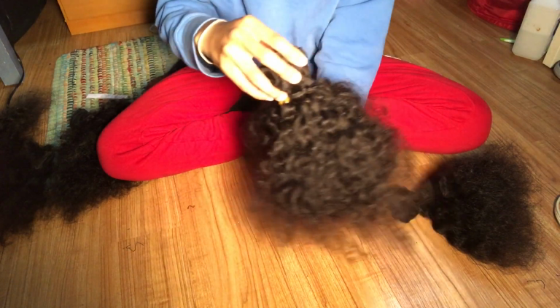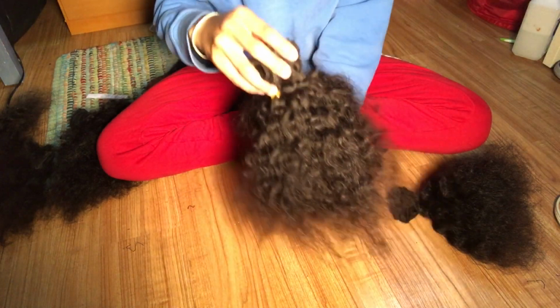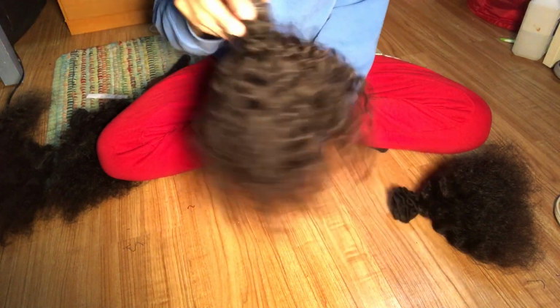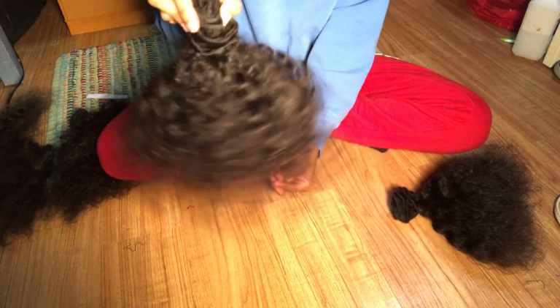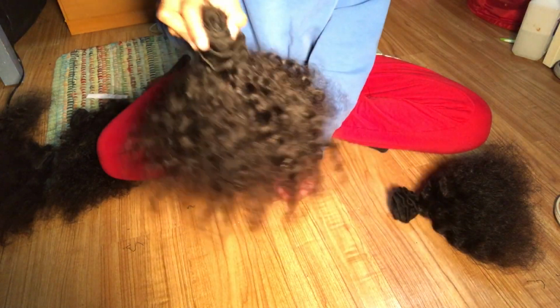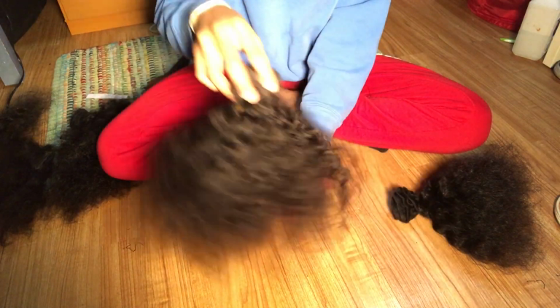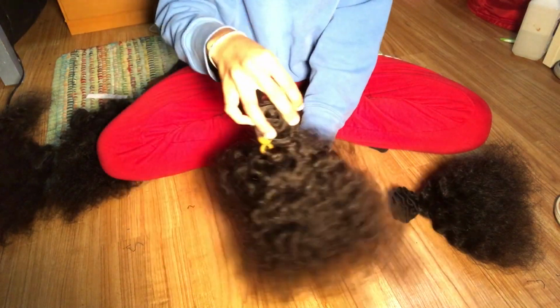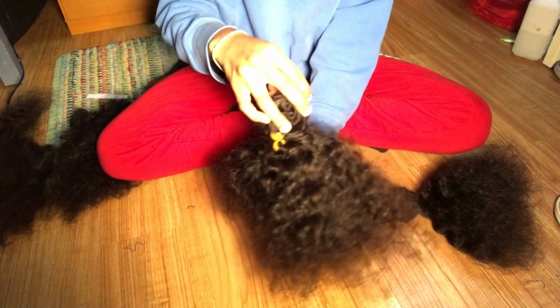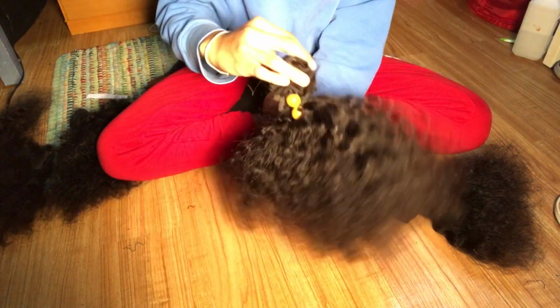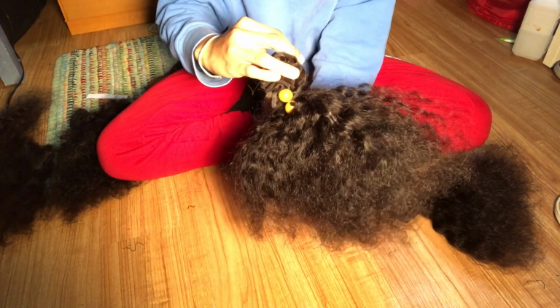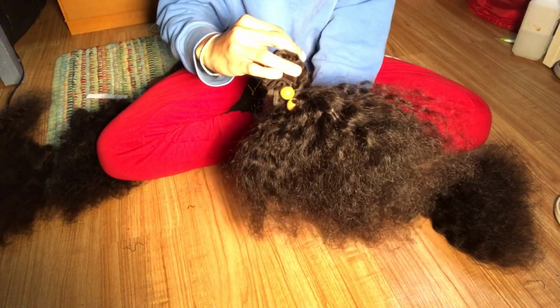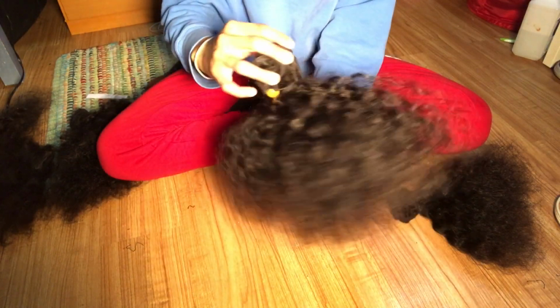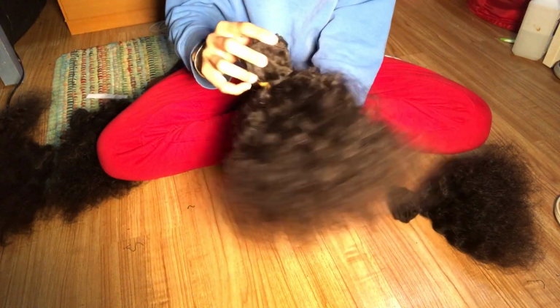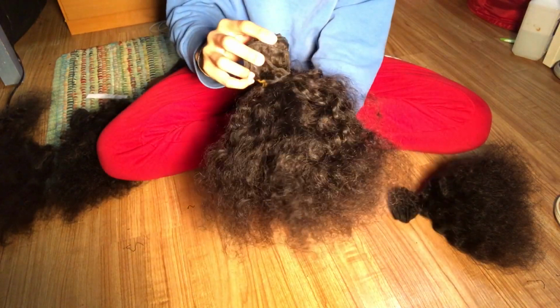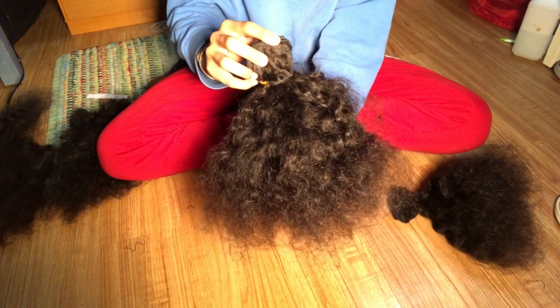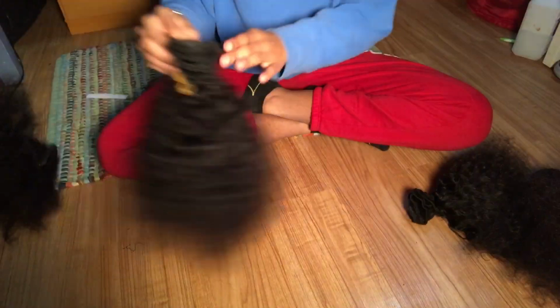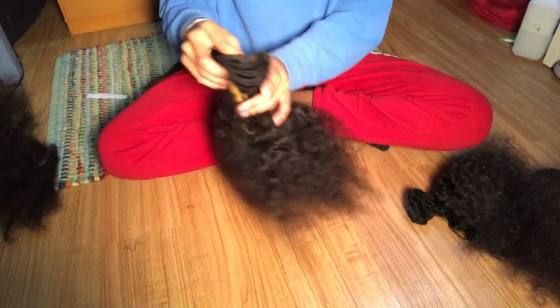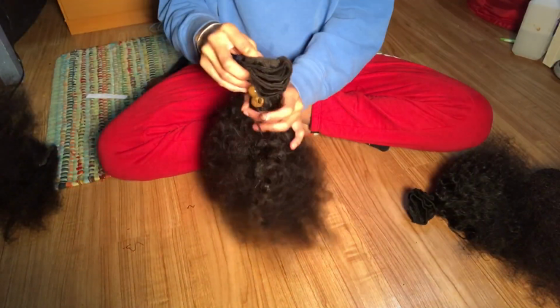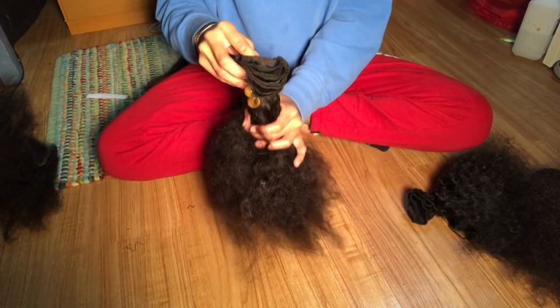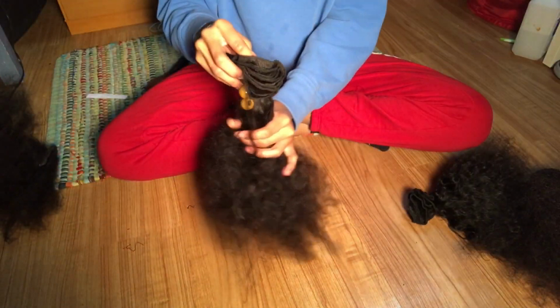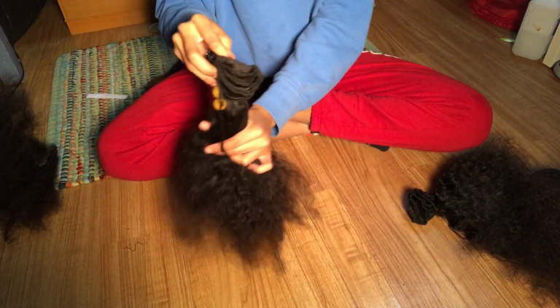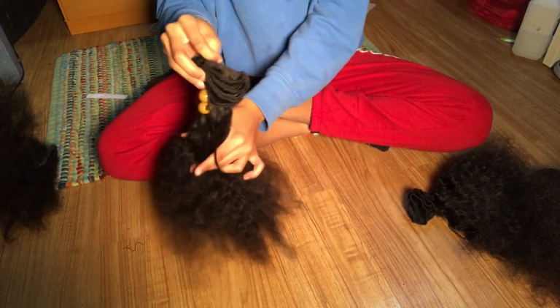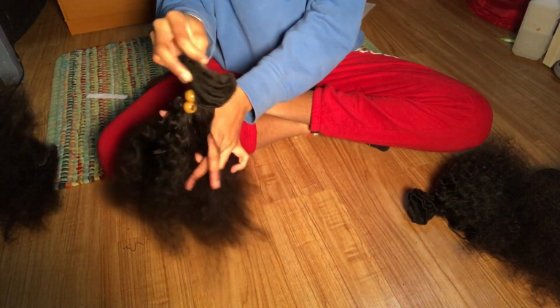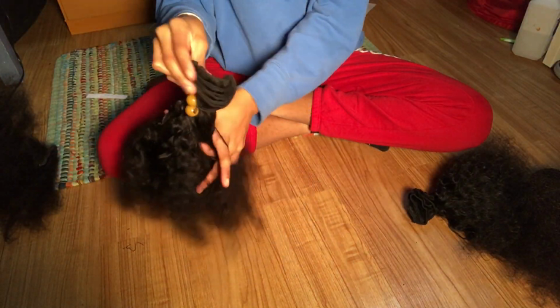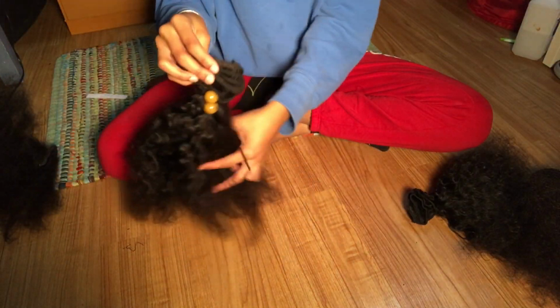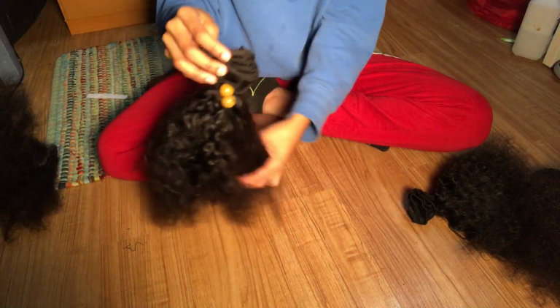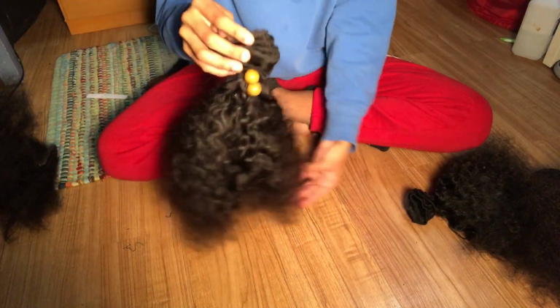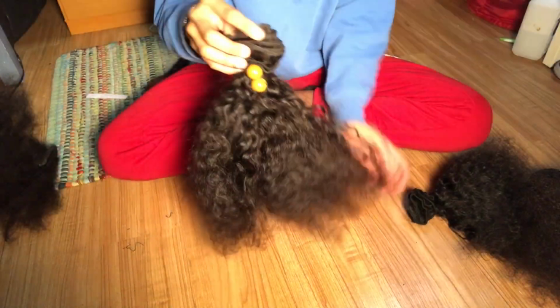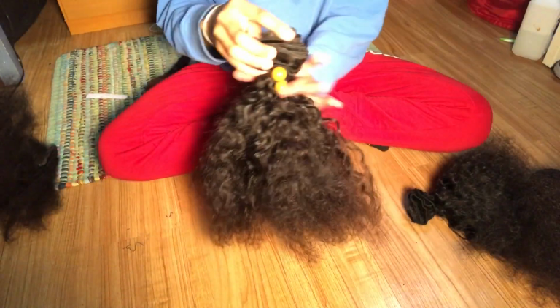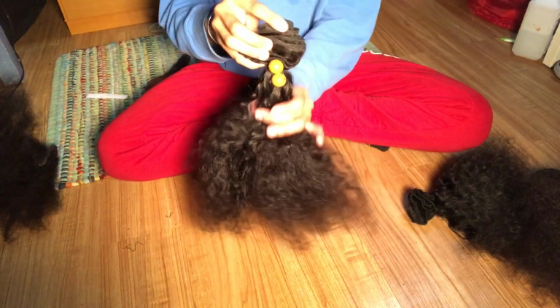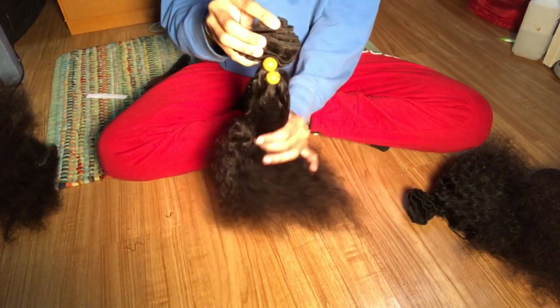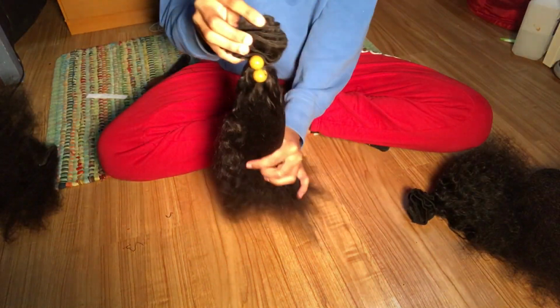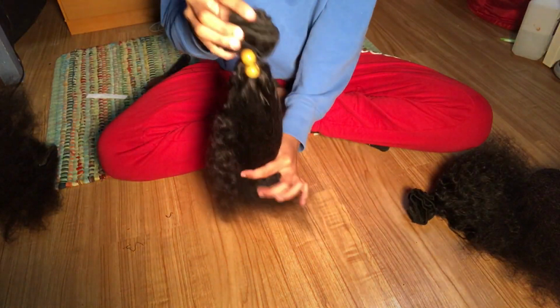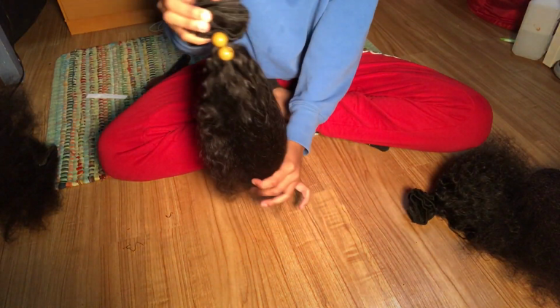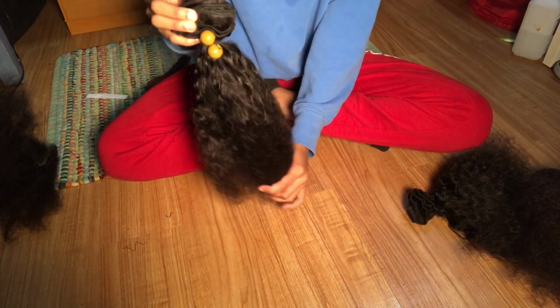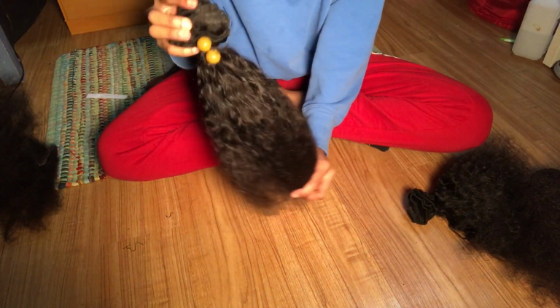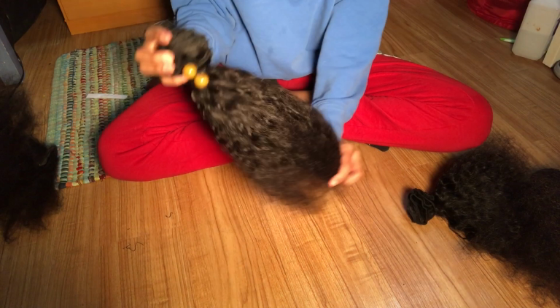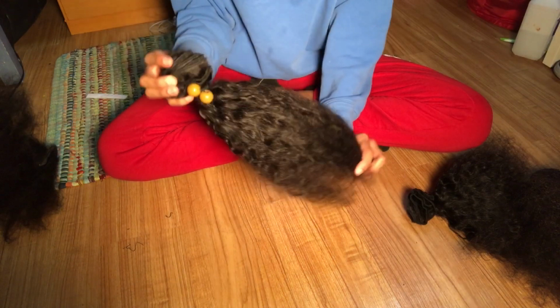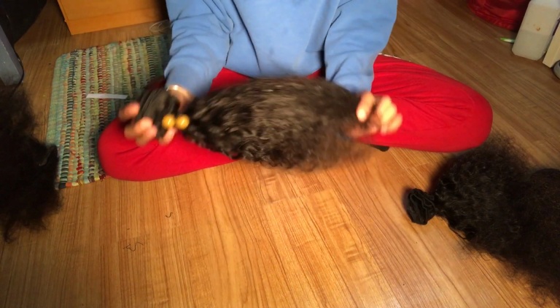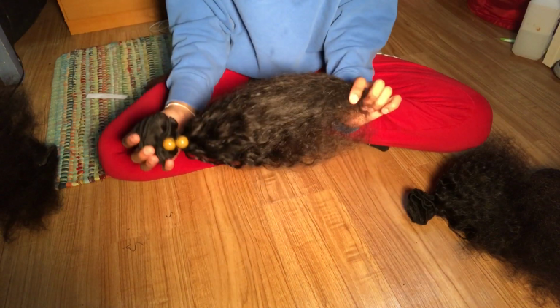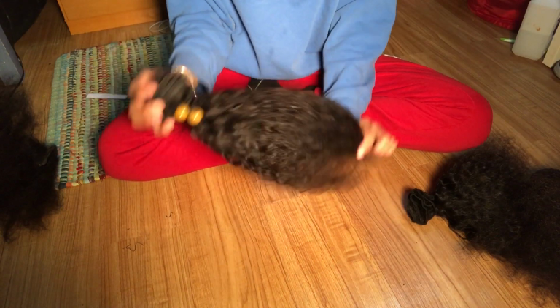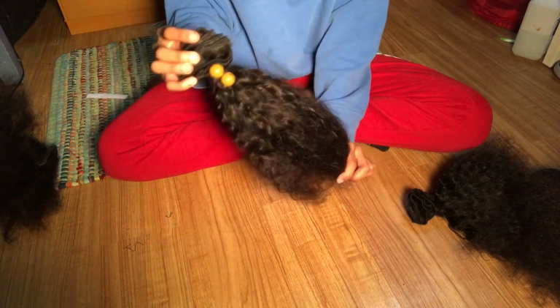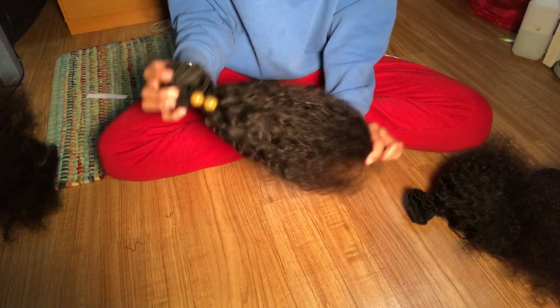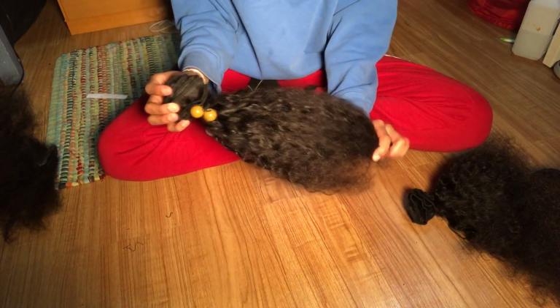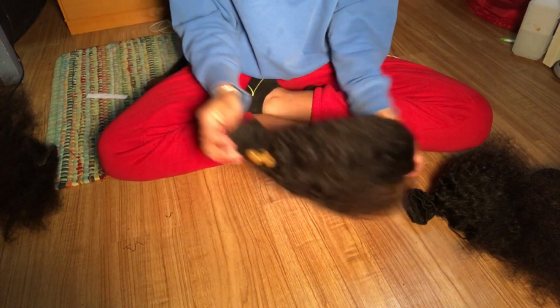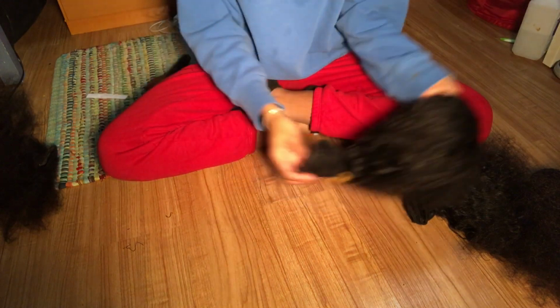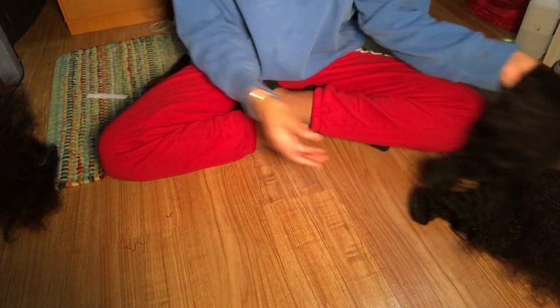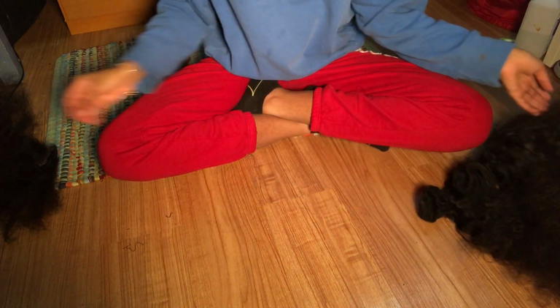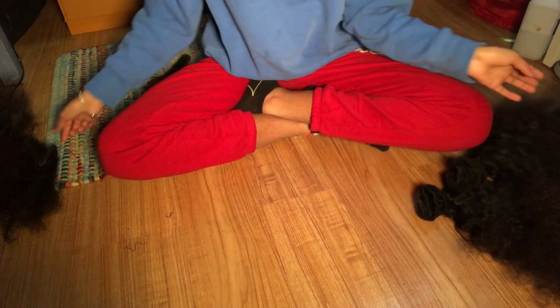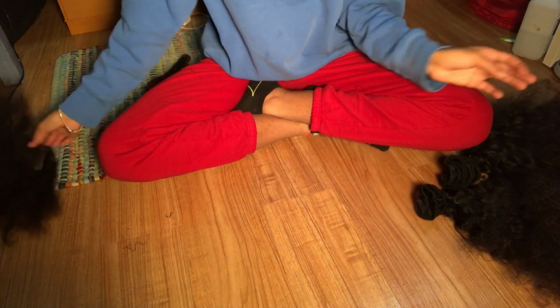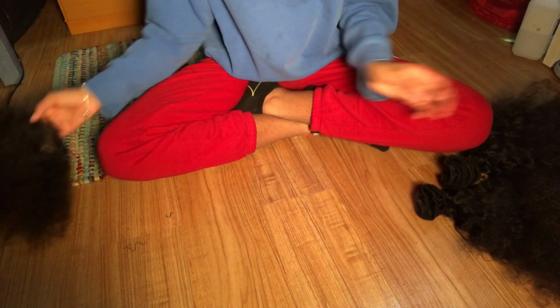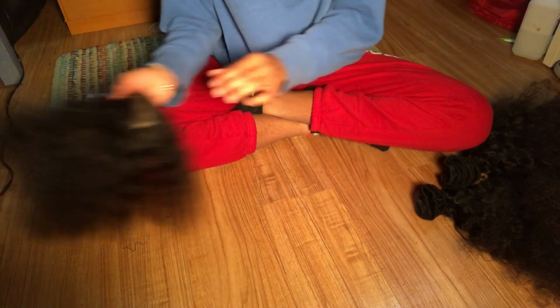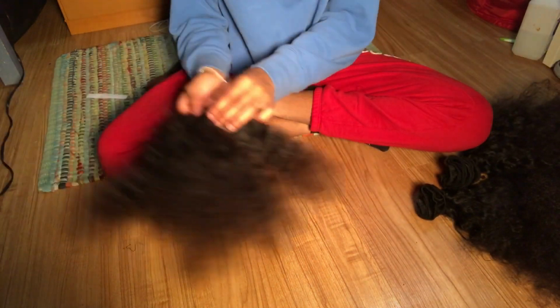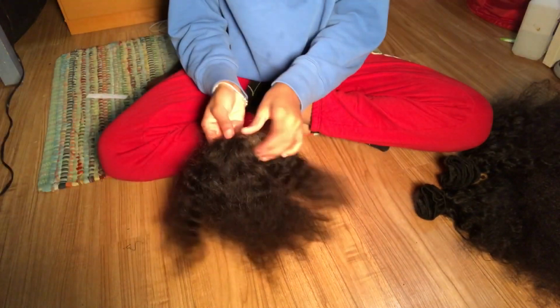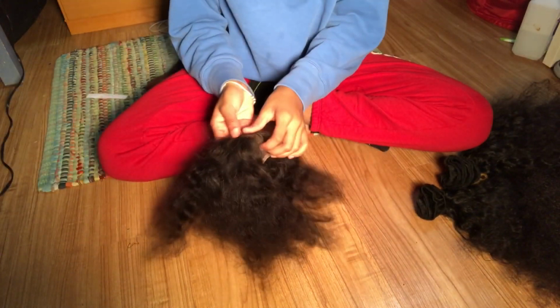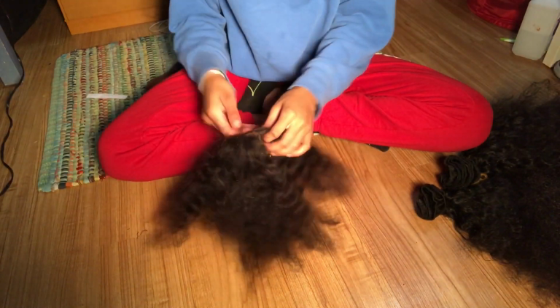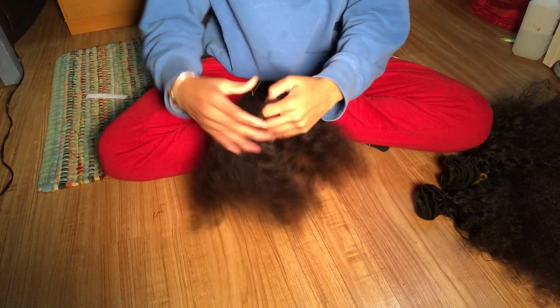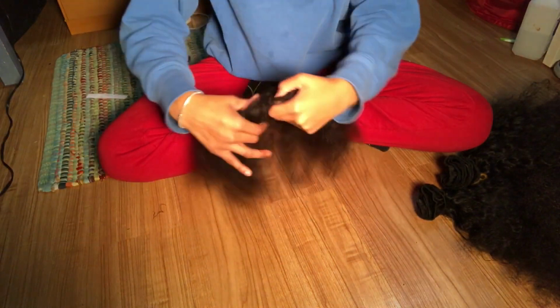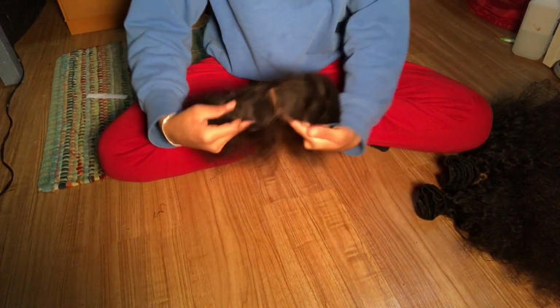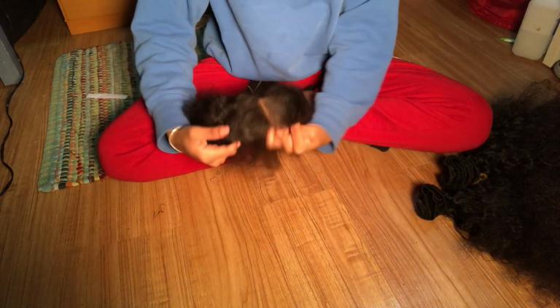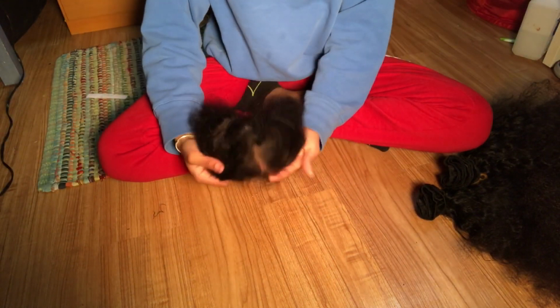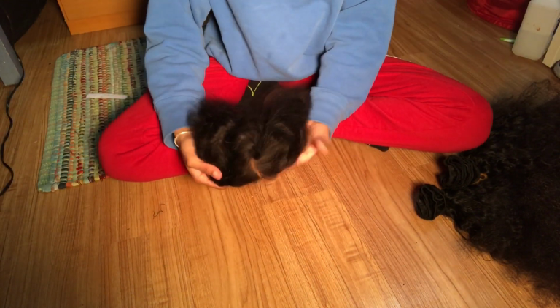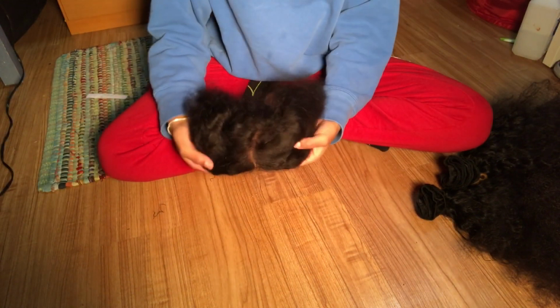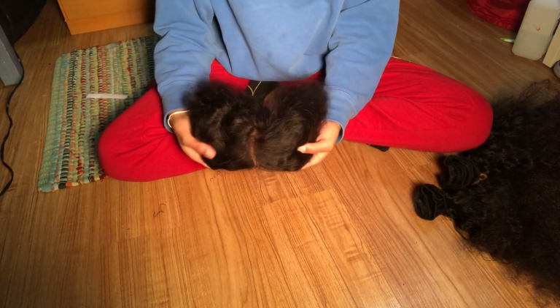As you can see it's still very curly. I only had this hair in for a month but it still looks good.